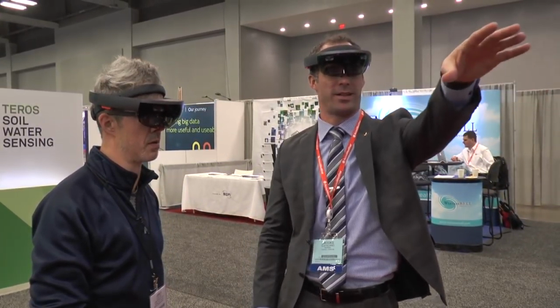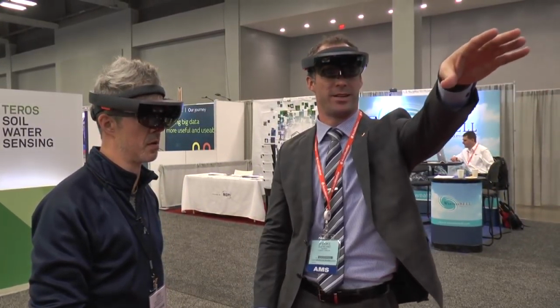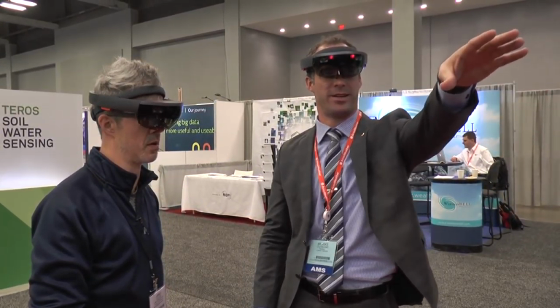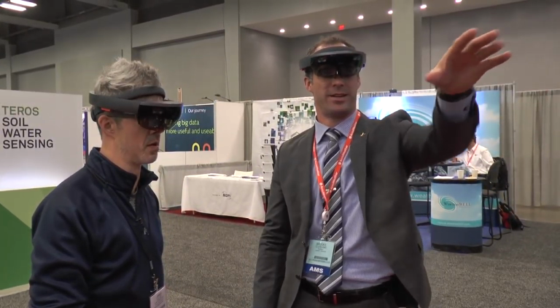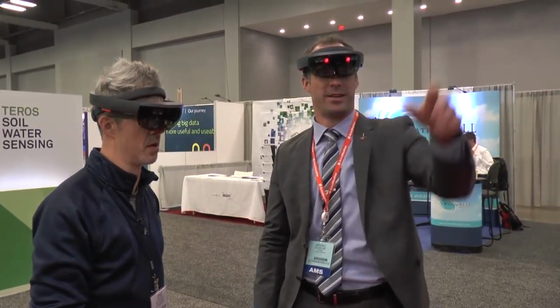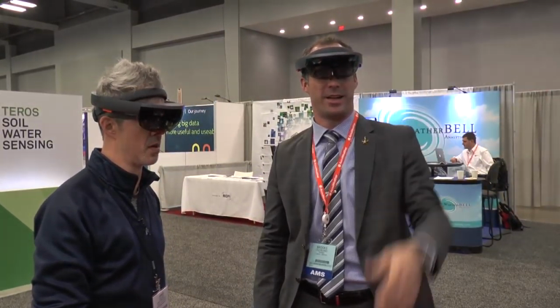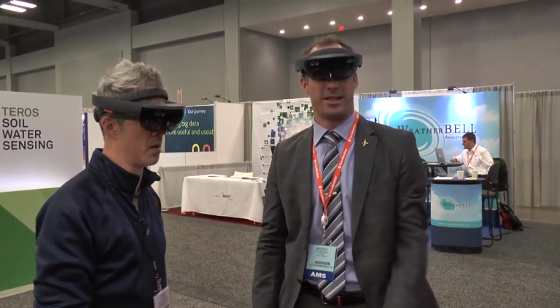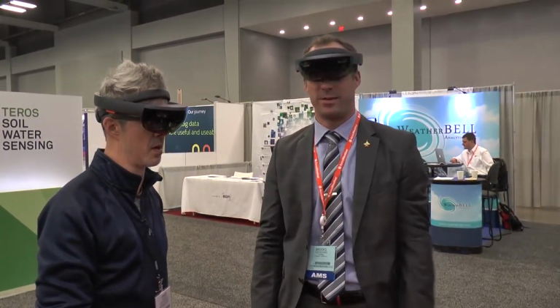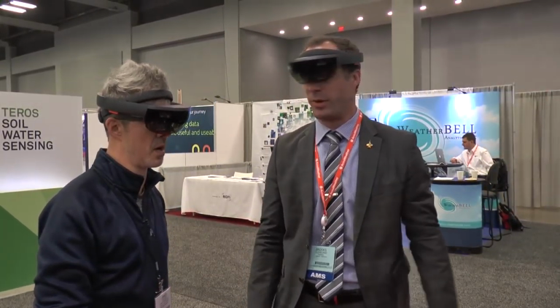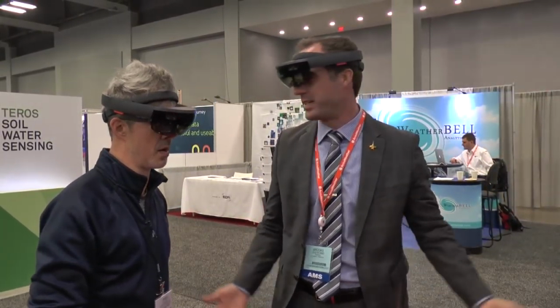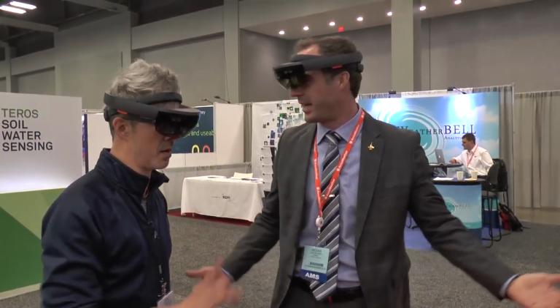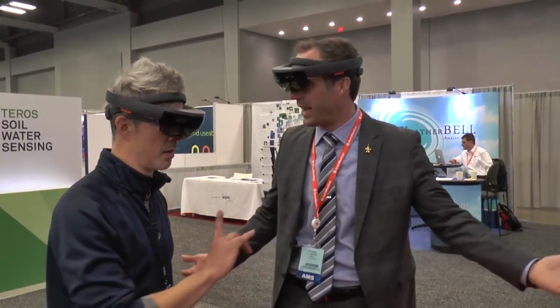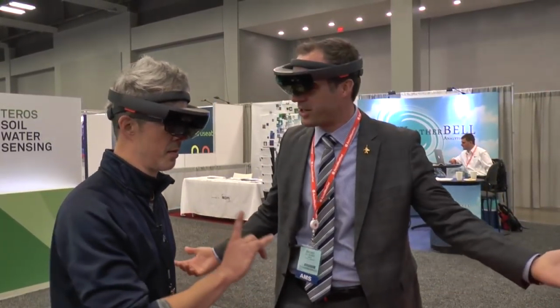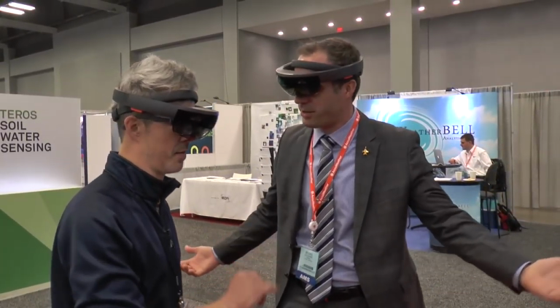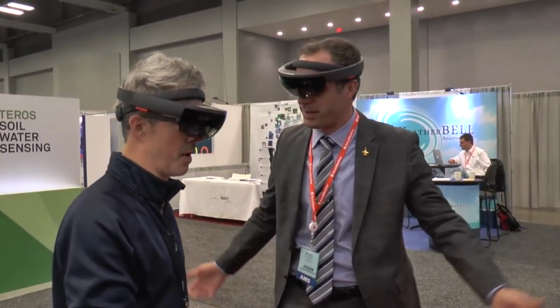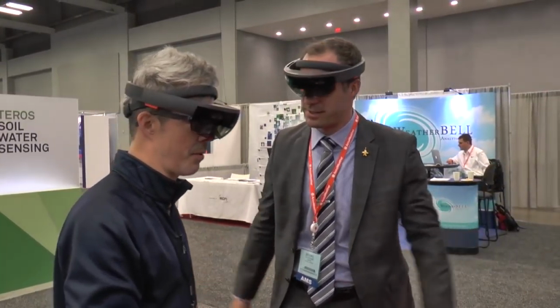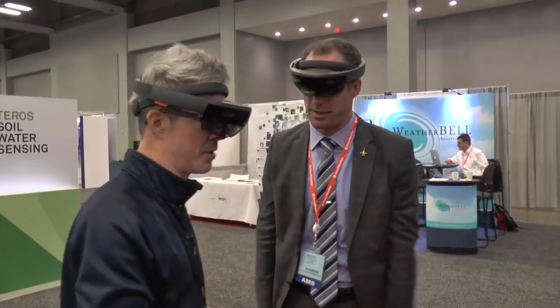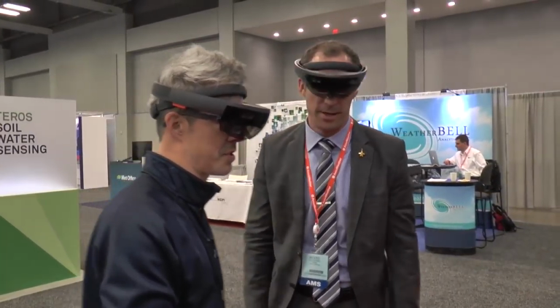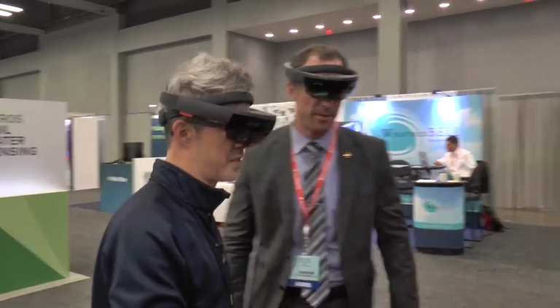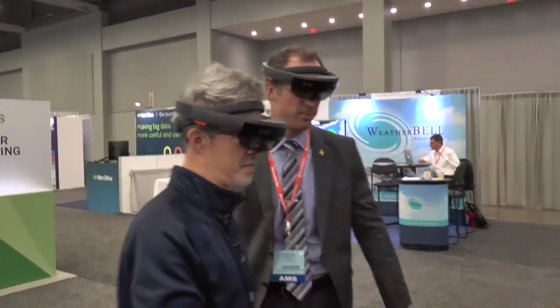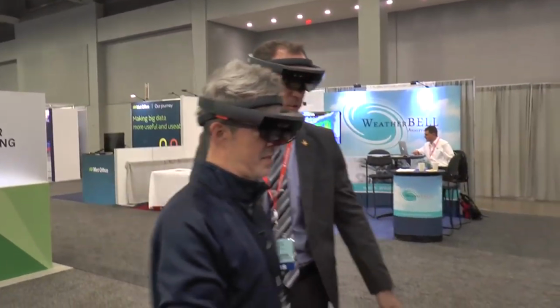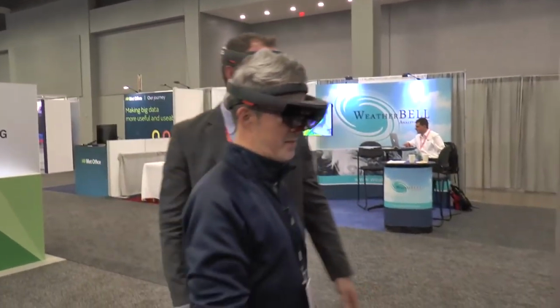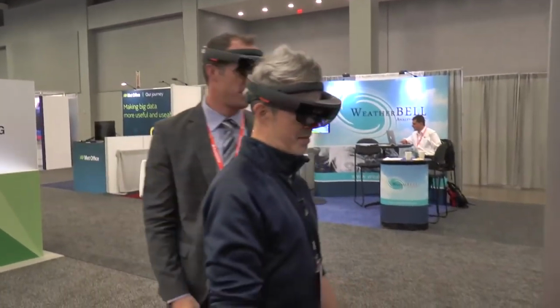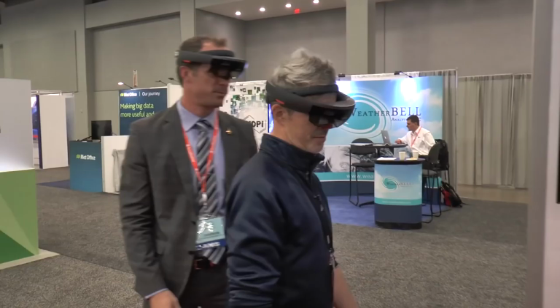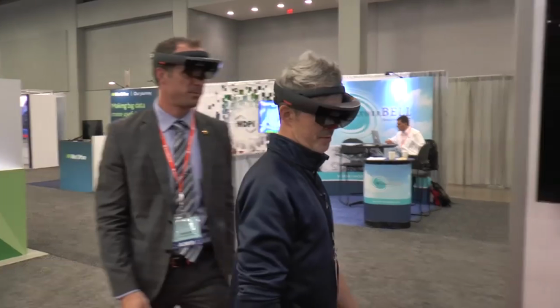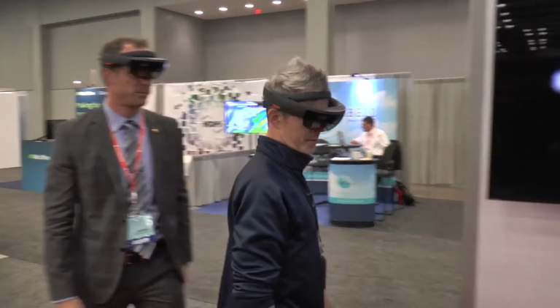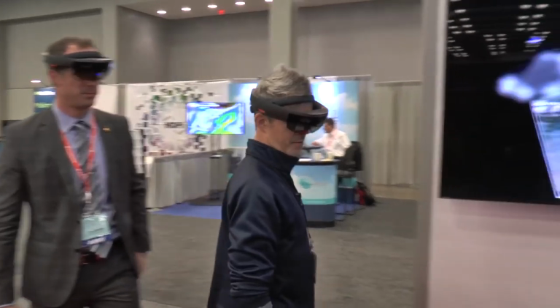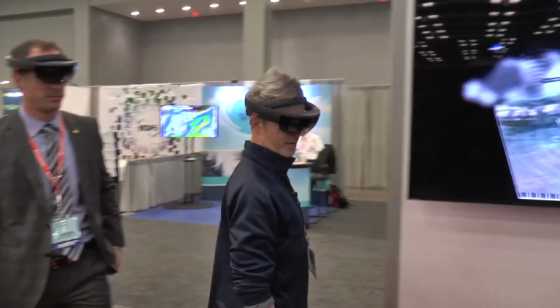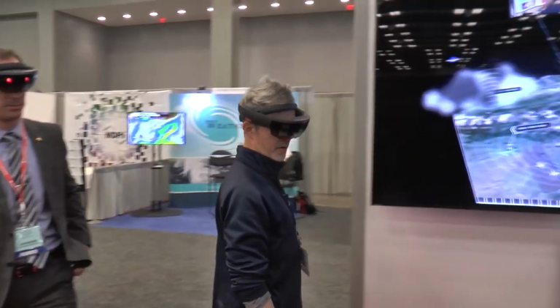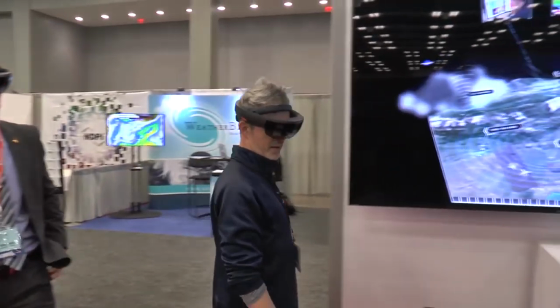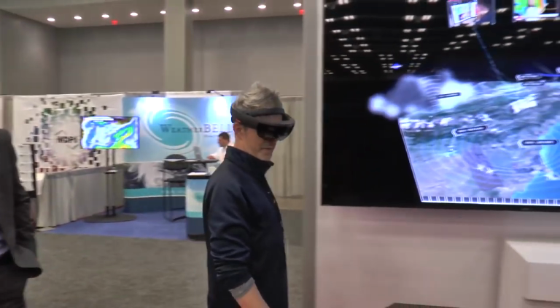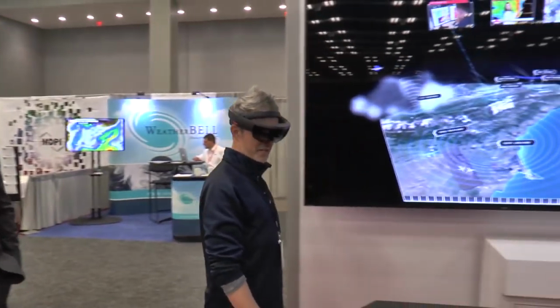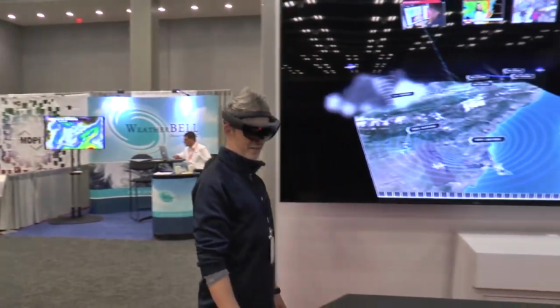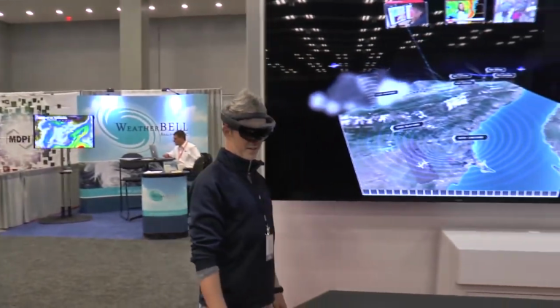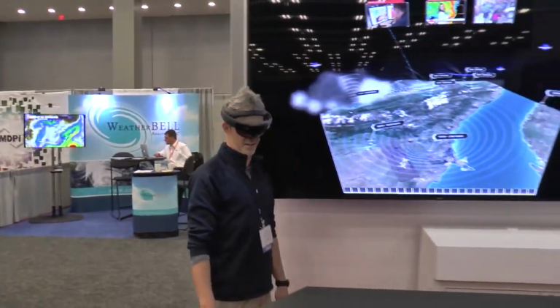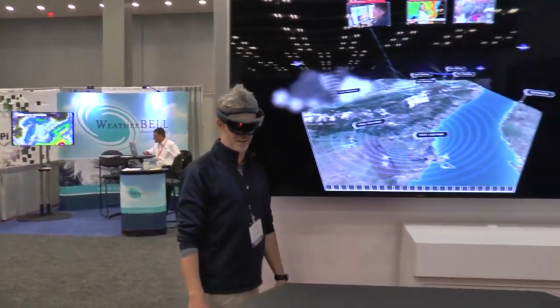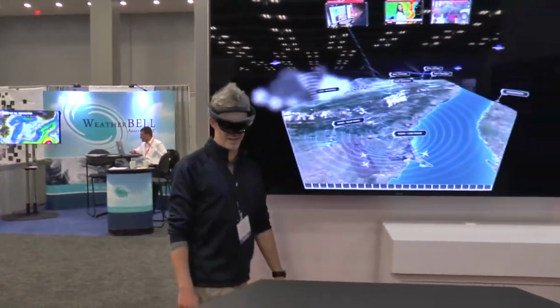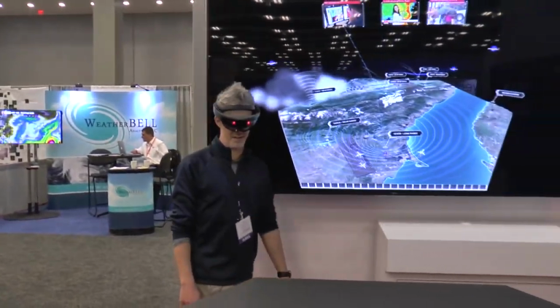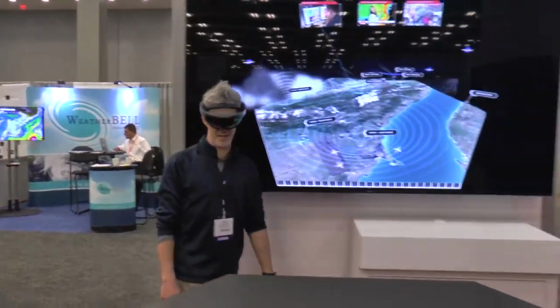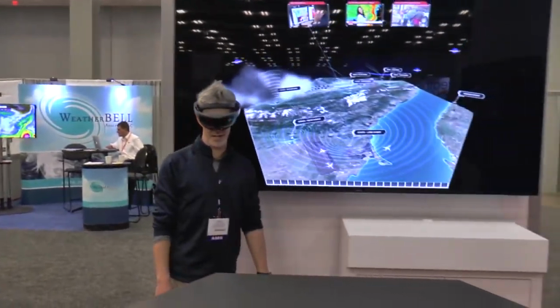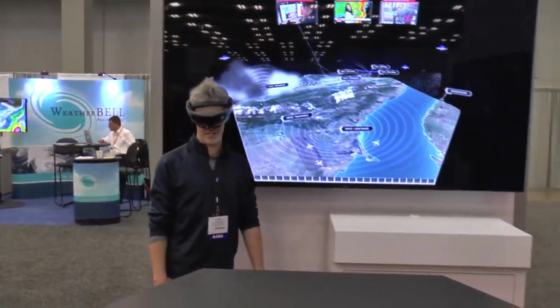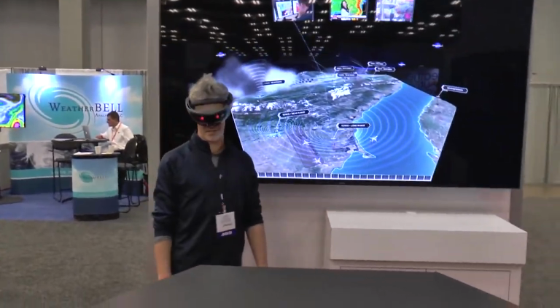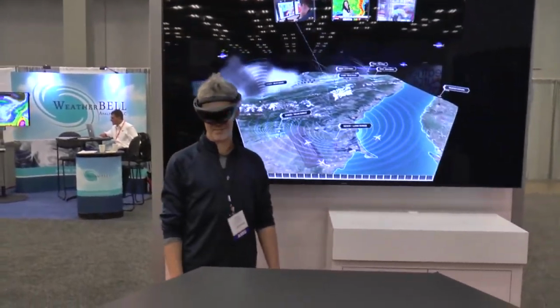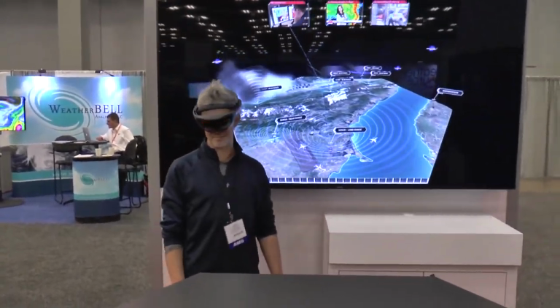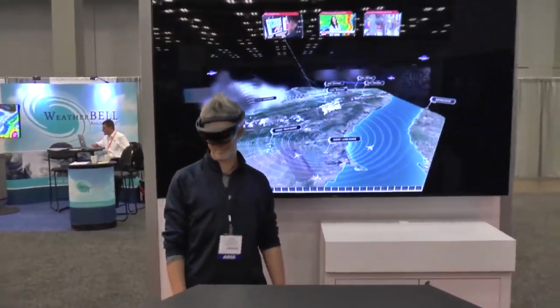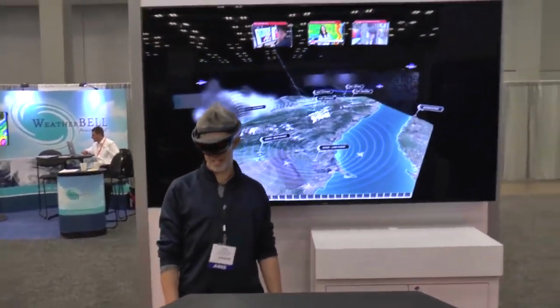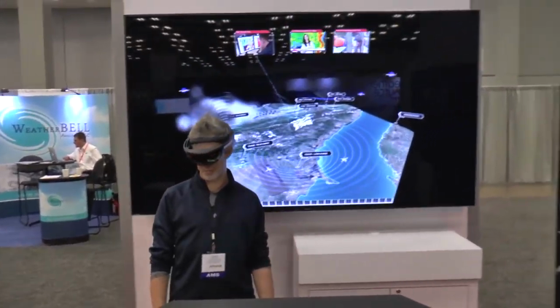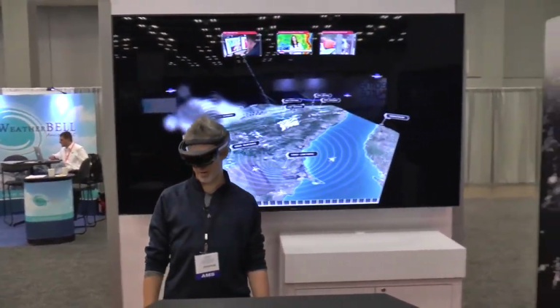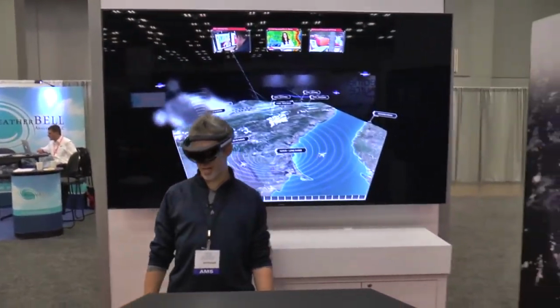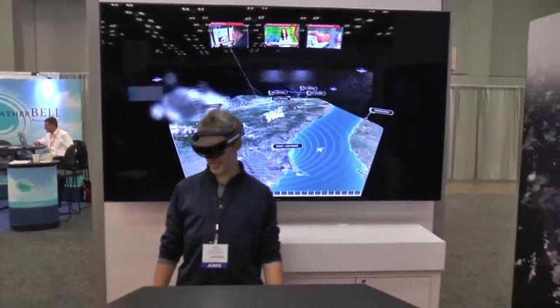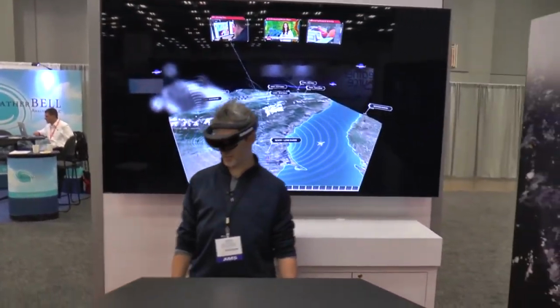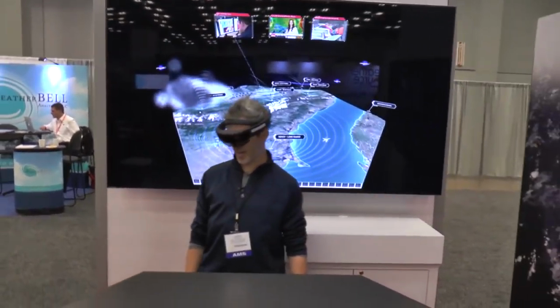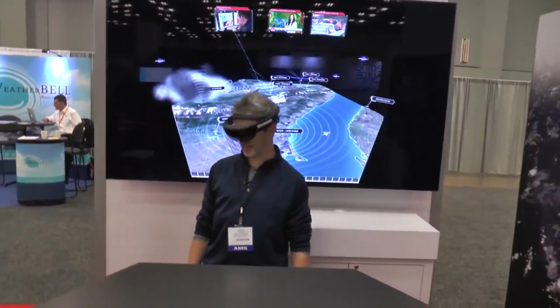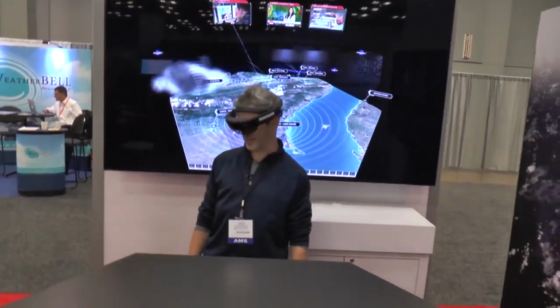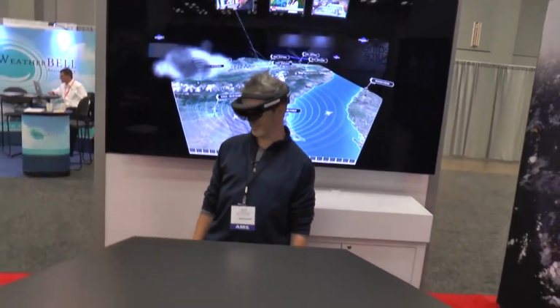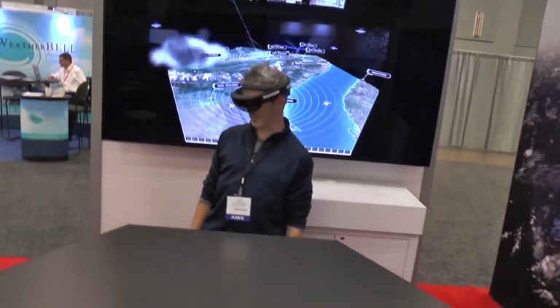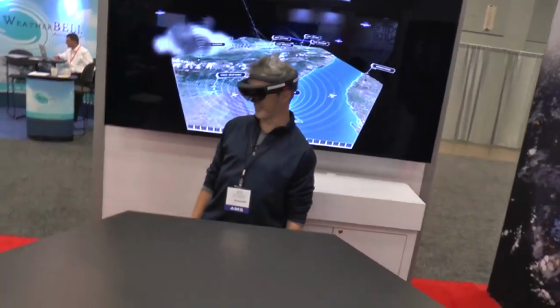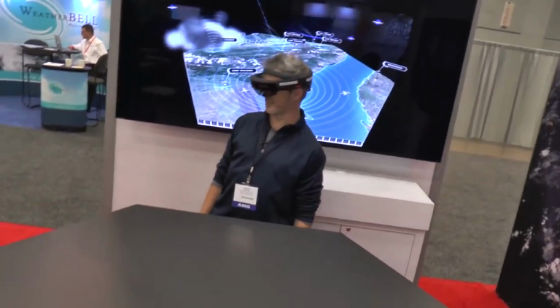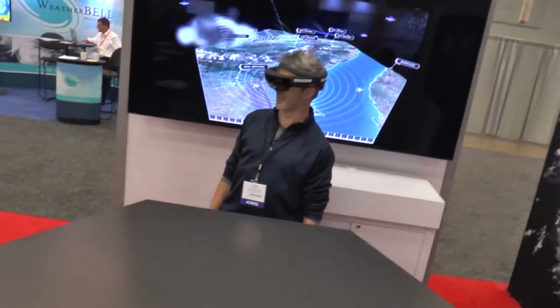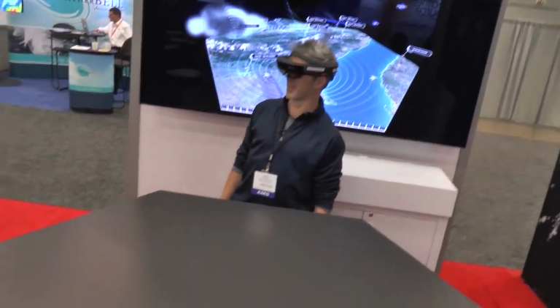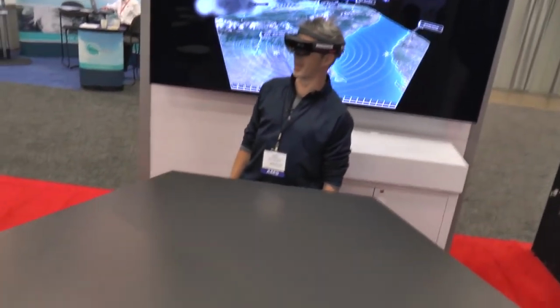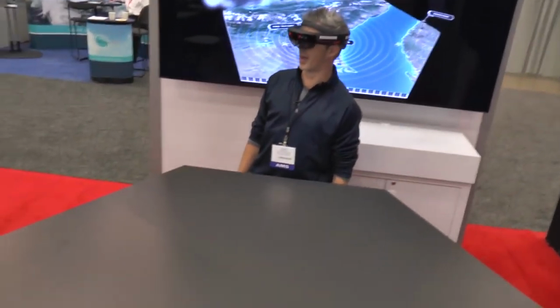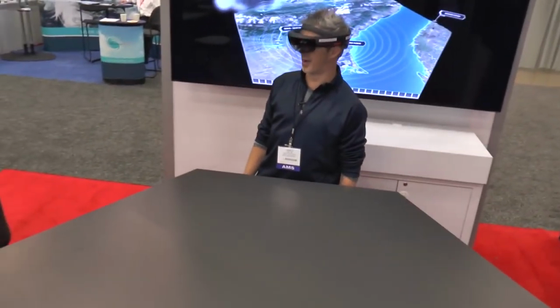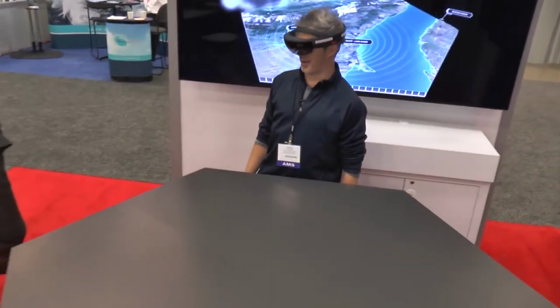I want to just, real quick — yes, that's what I expected. What's that? I wanted to walk around it.